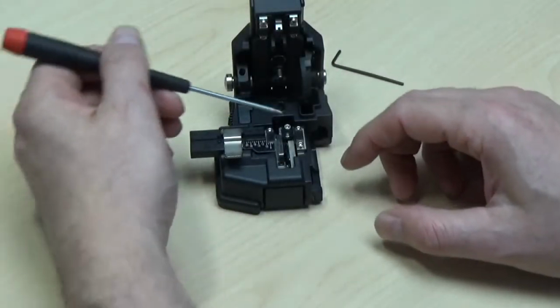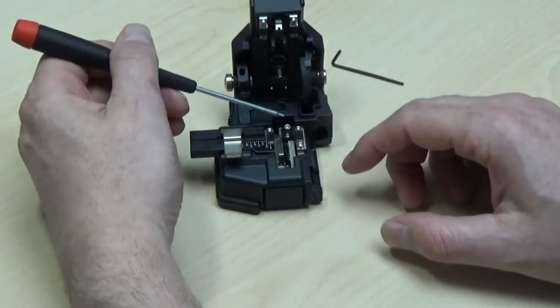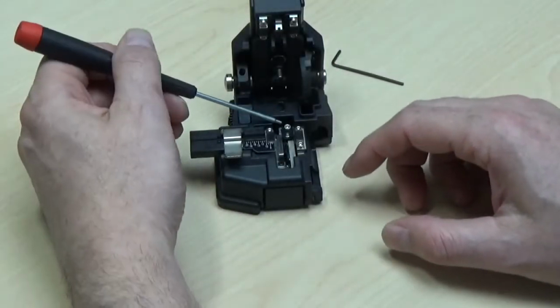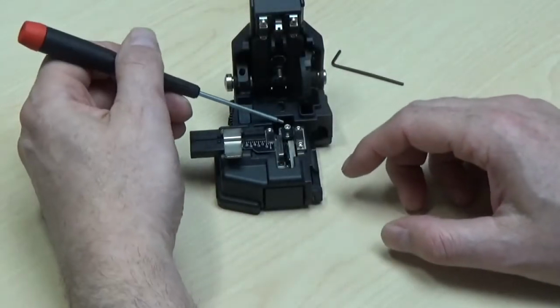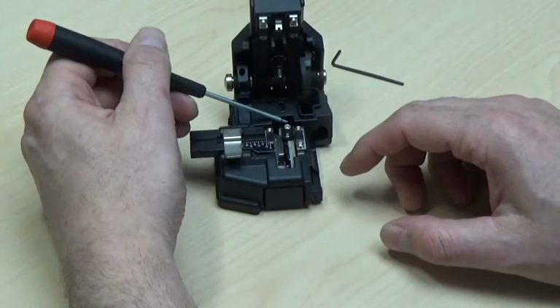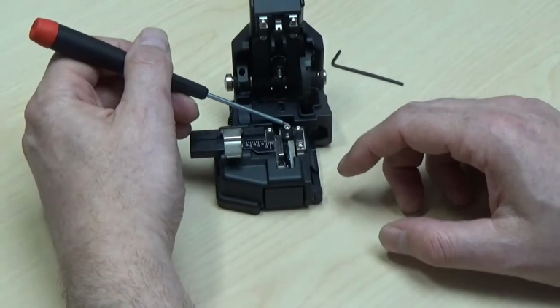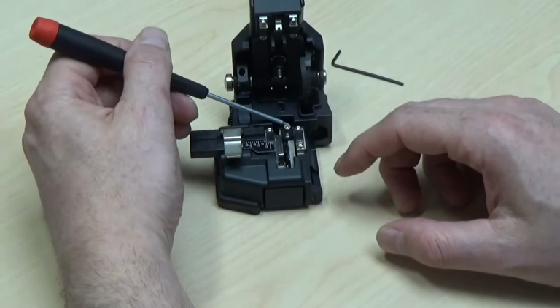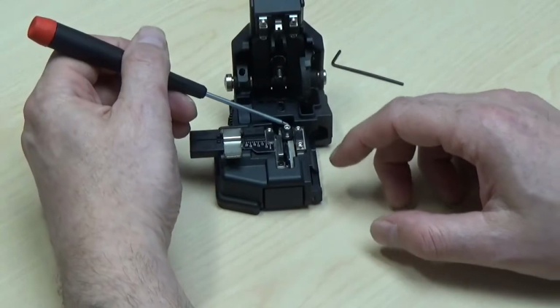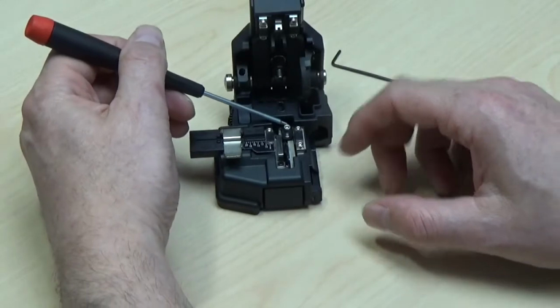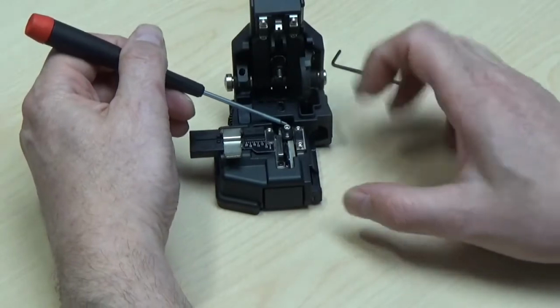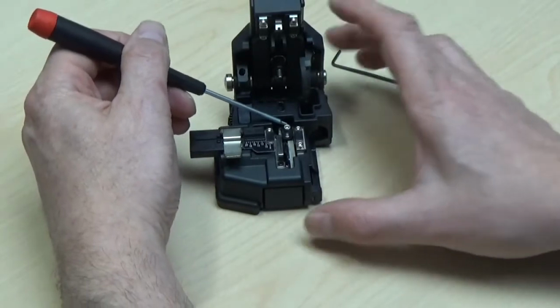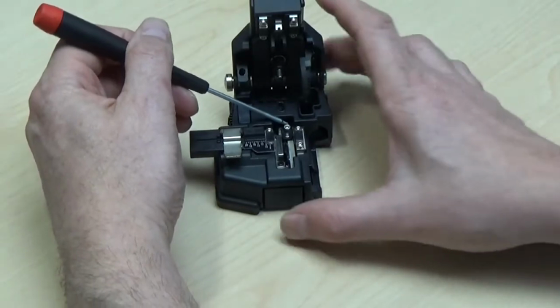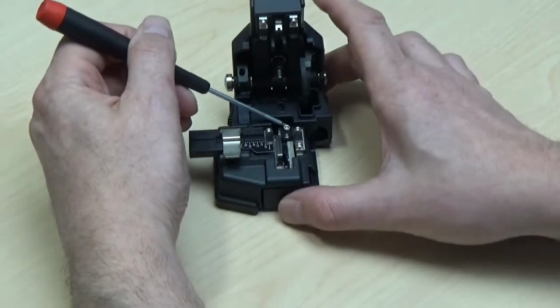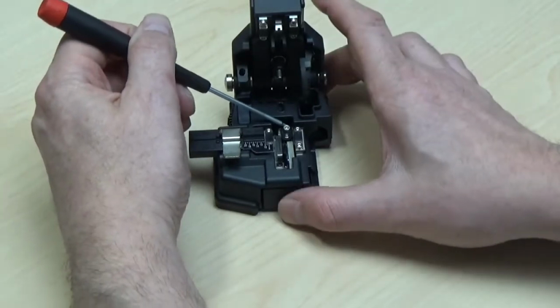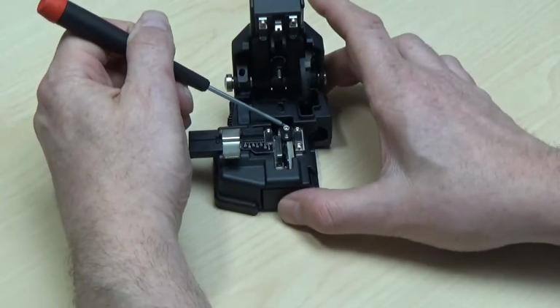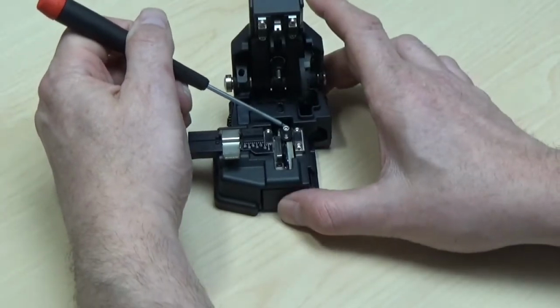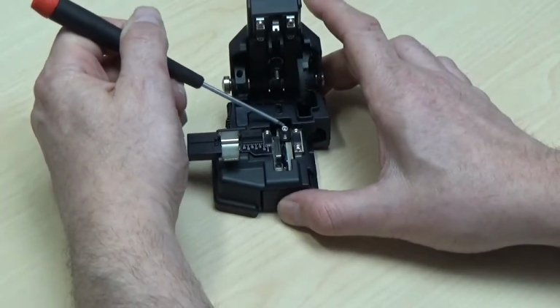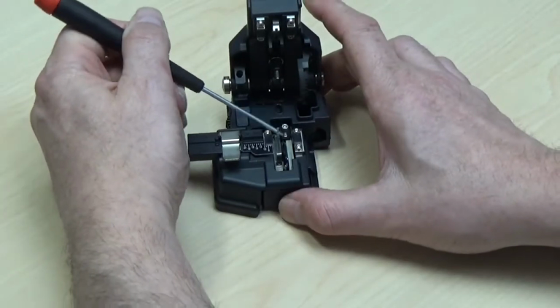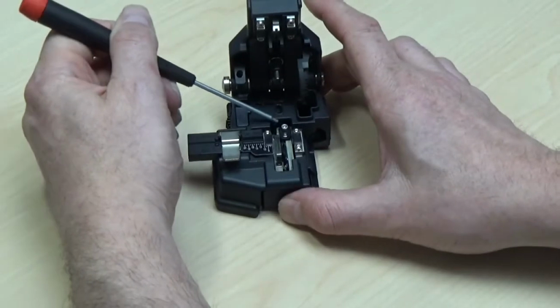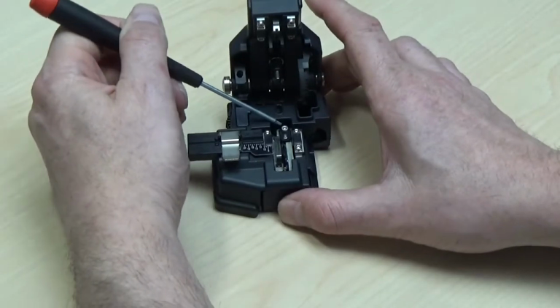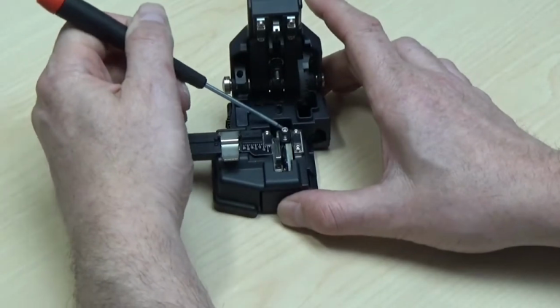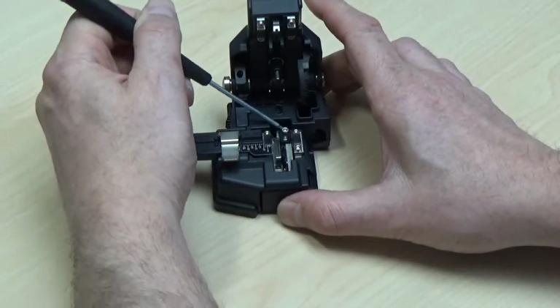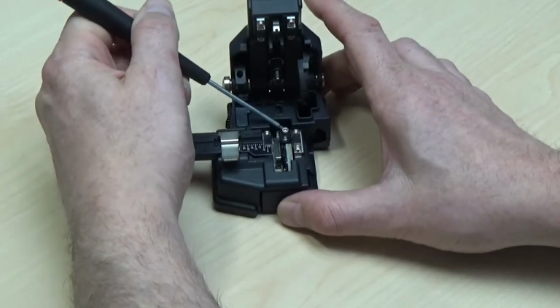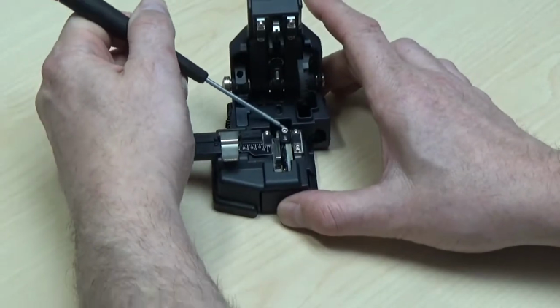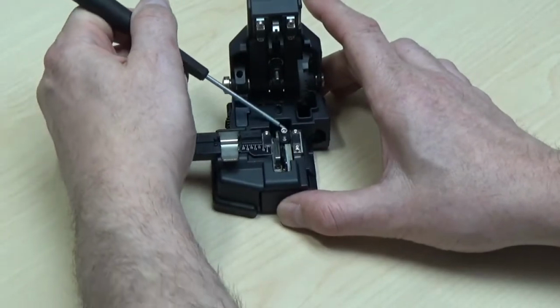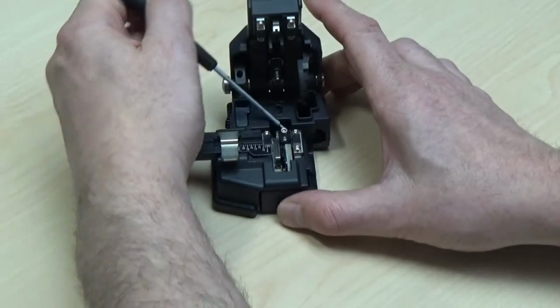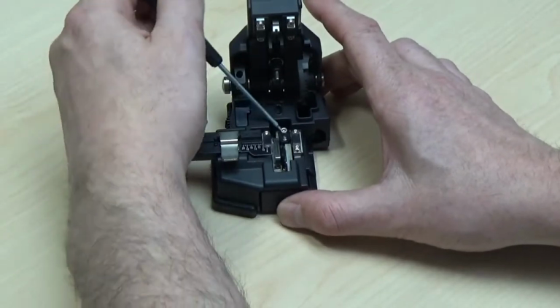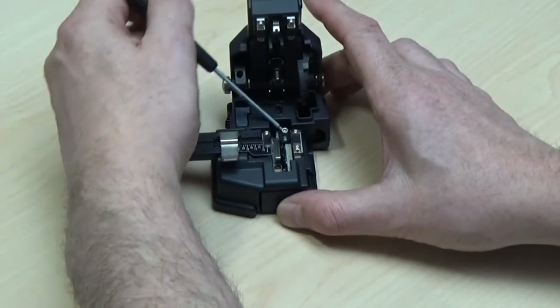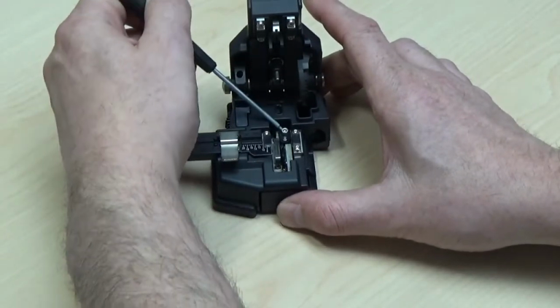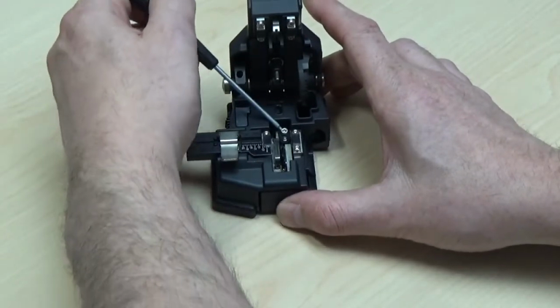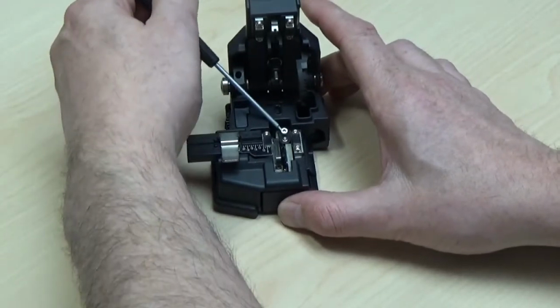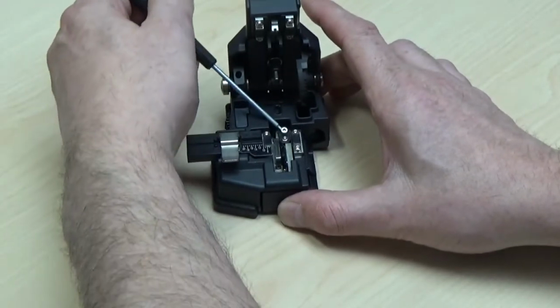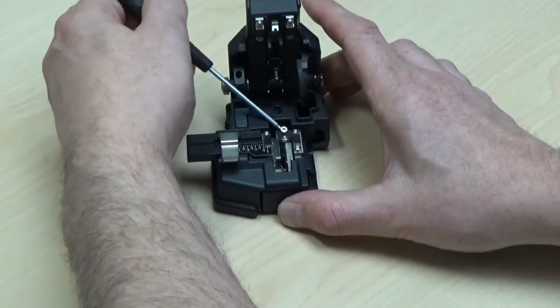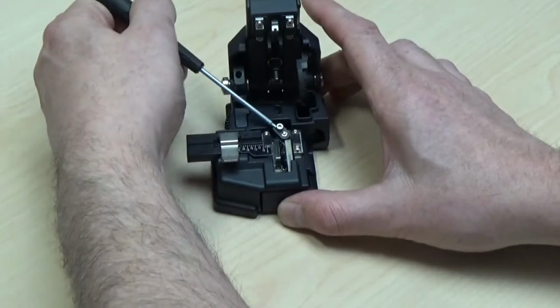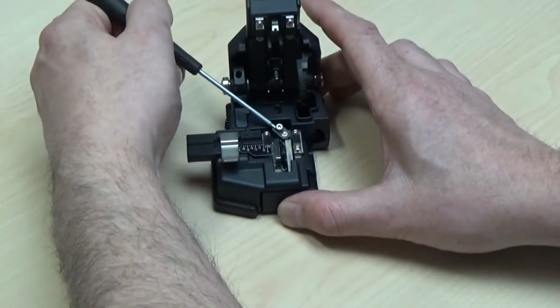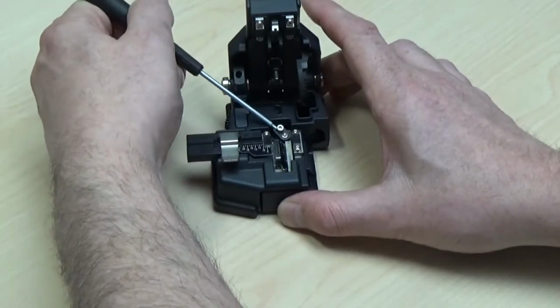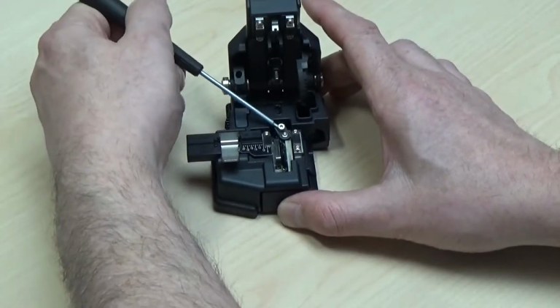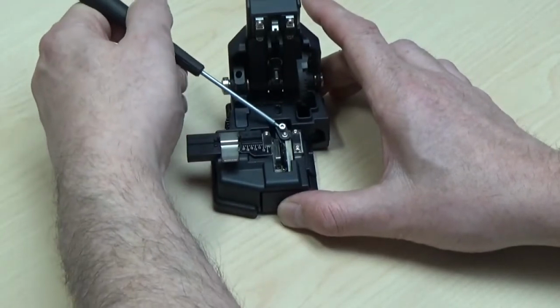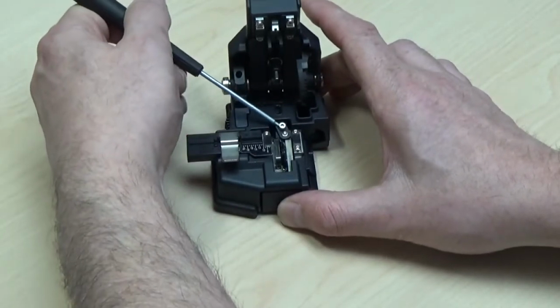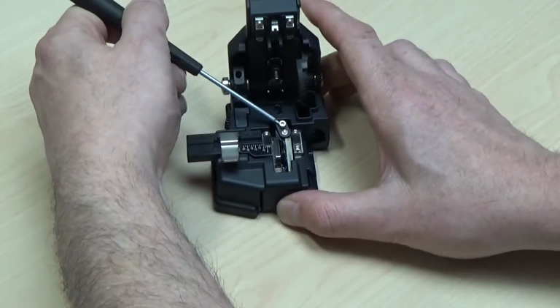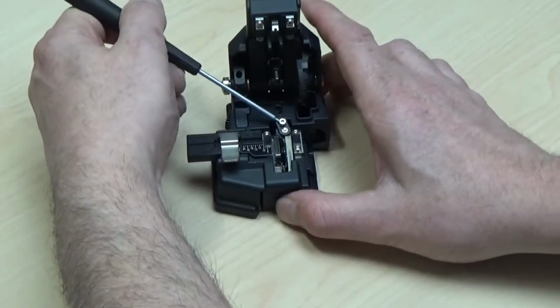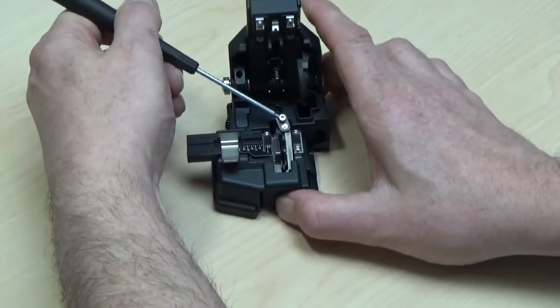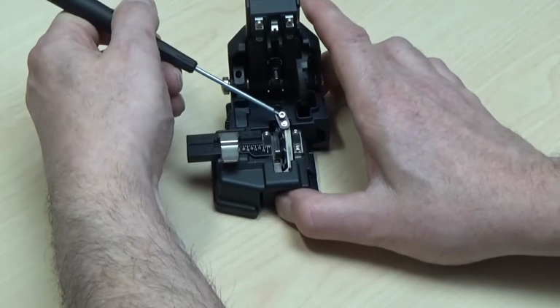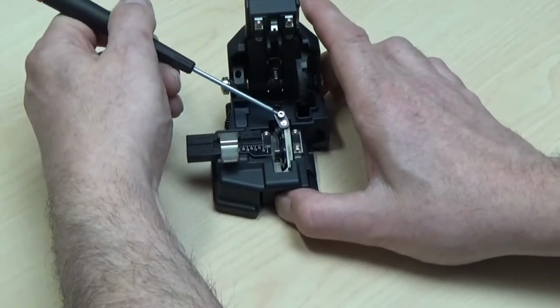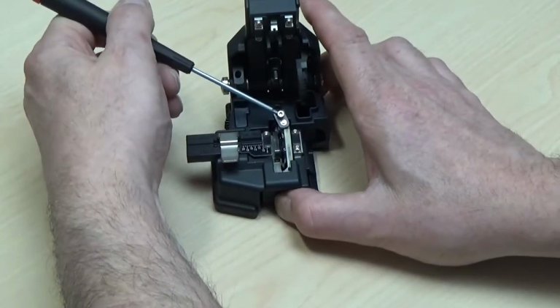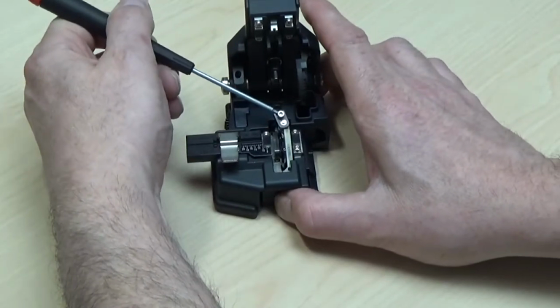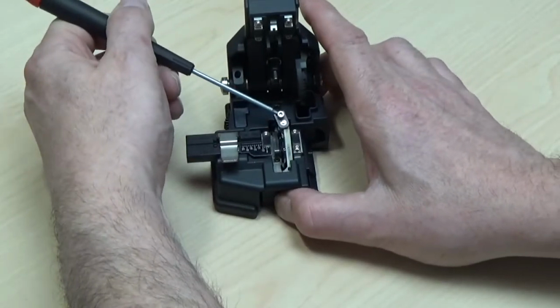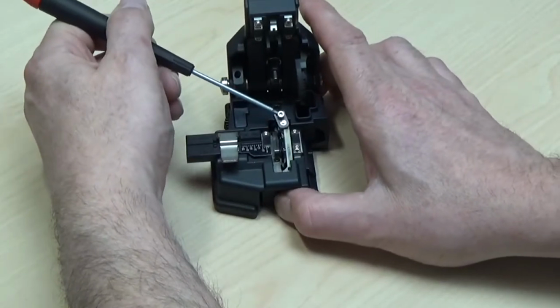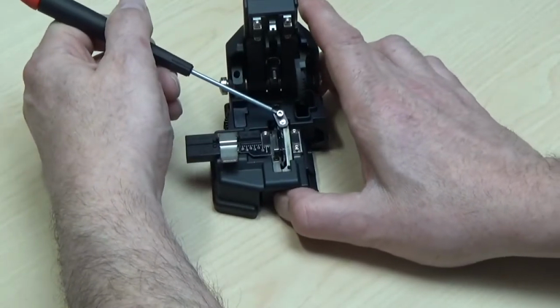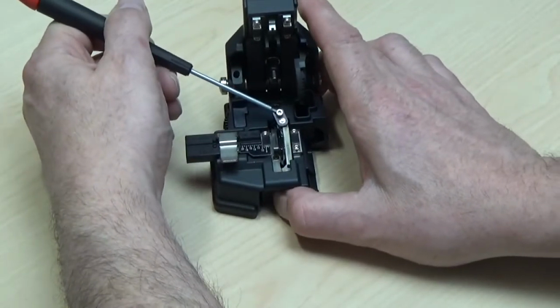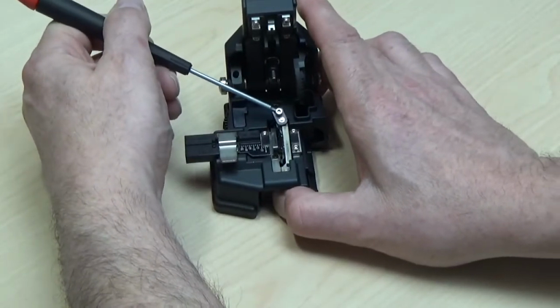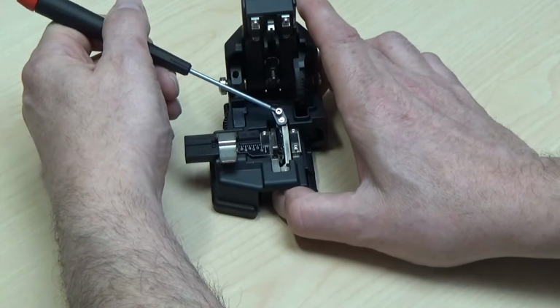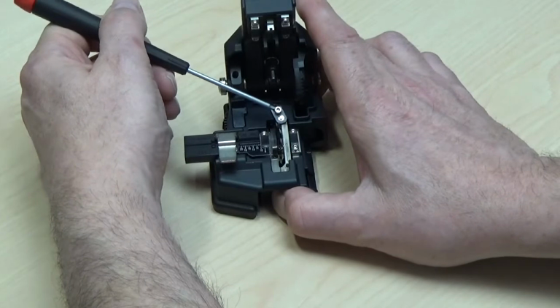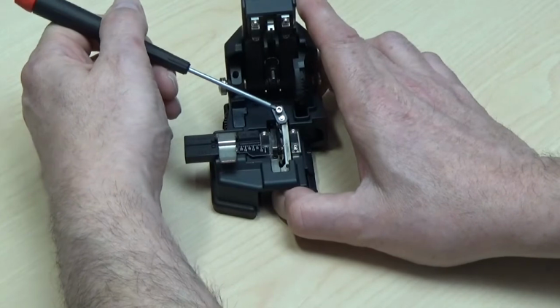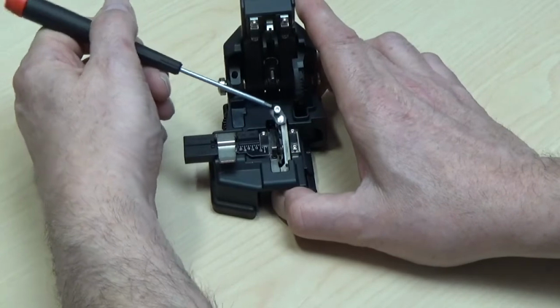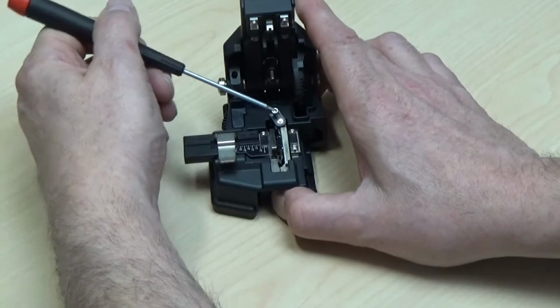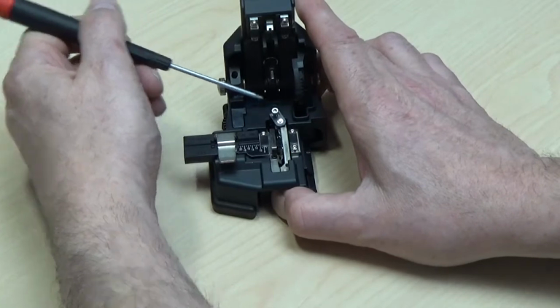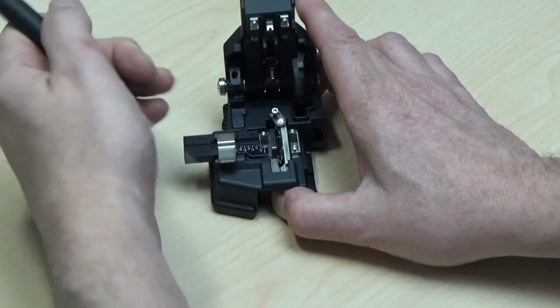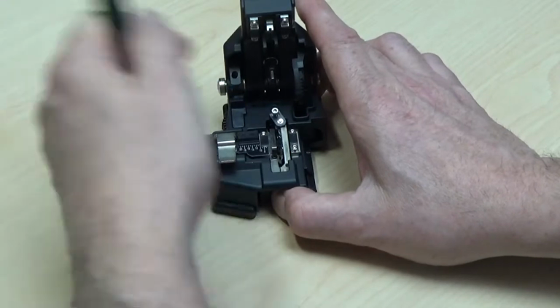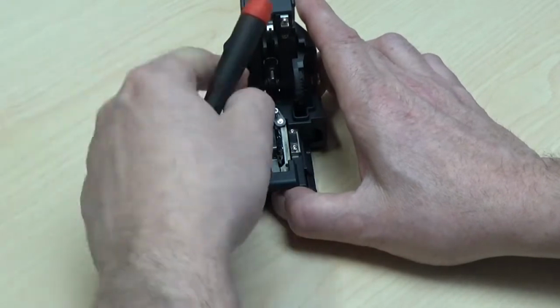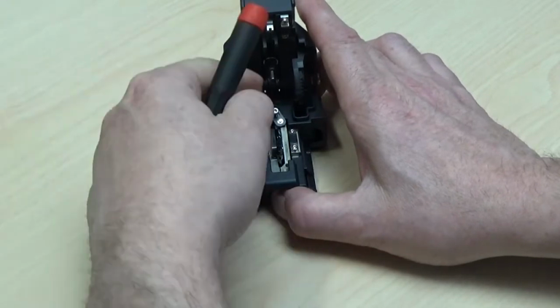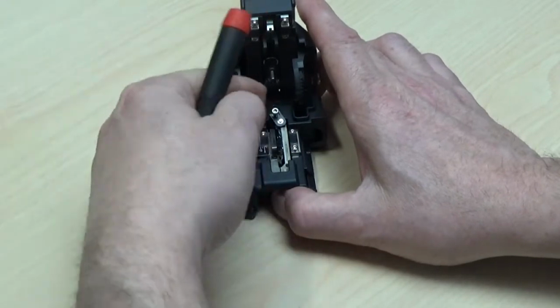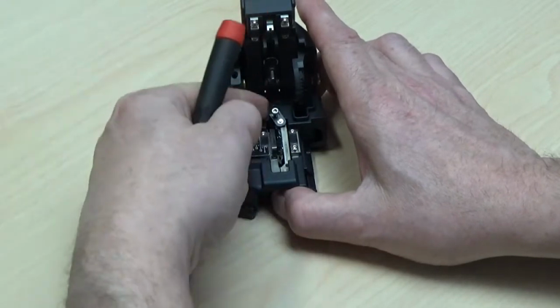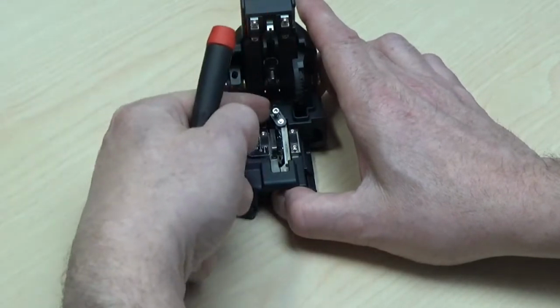And finally, lift up the blade holder using your index finger while pushing the blade base until it locks into position, as shown.